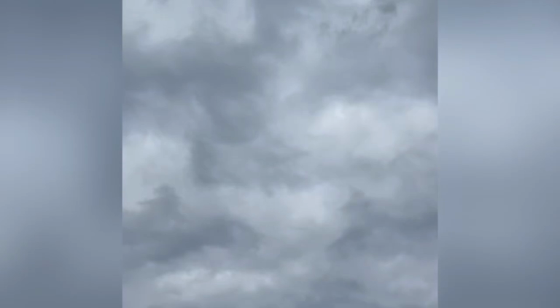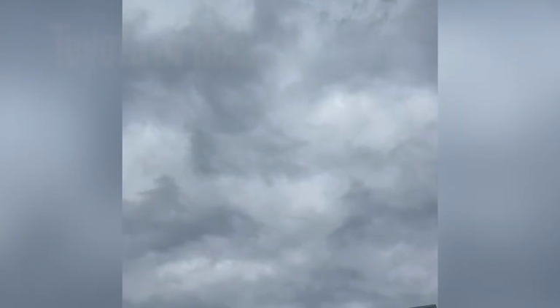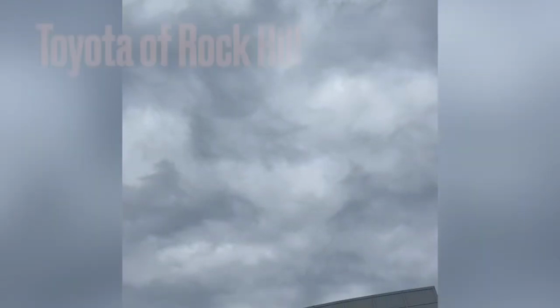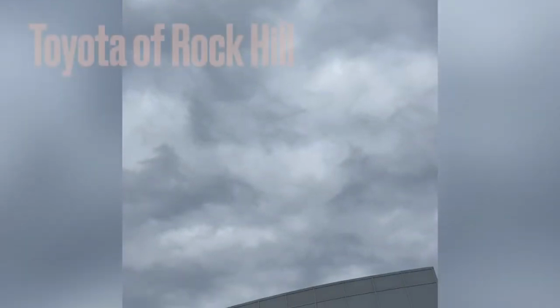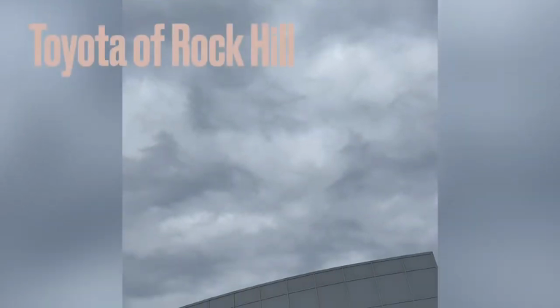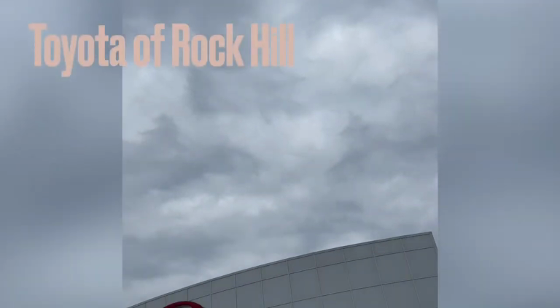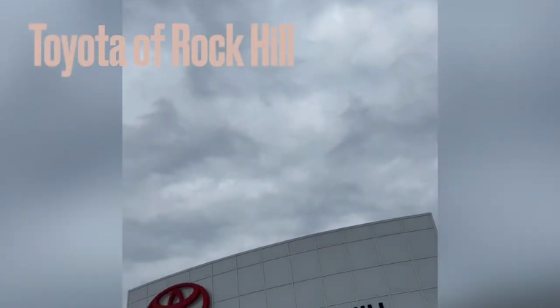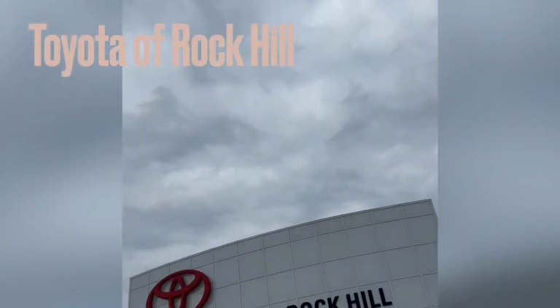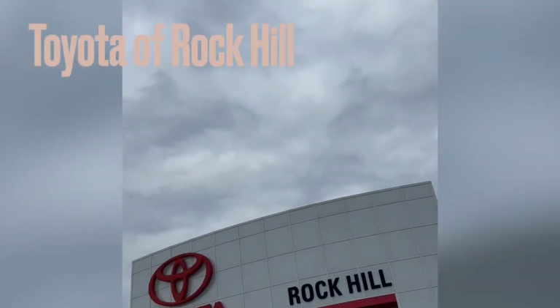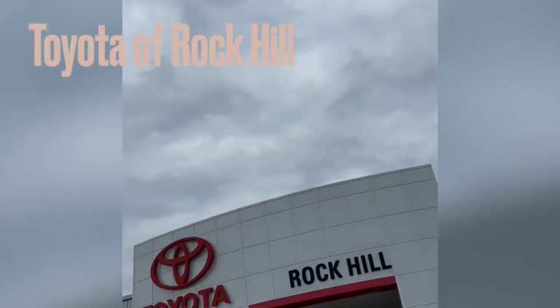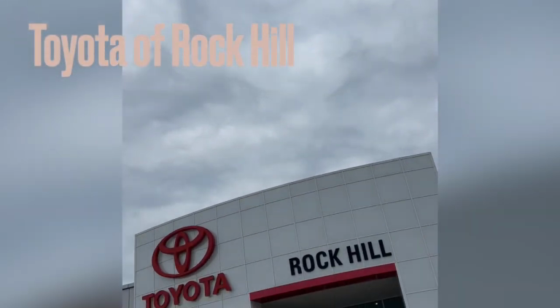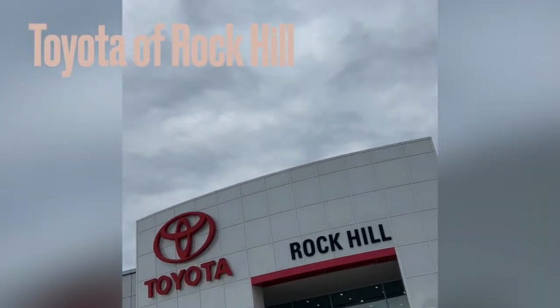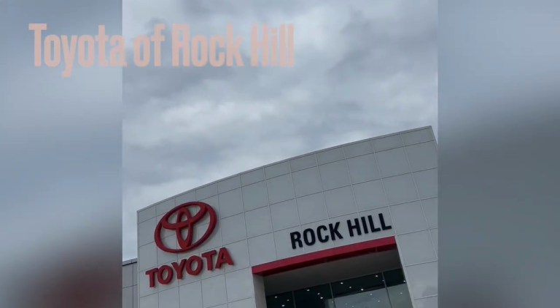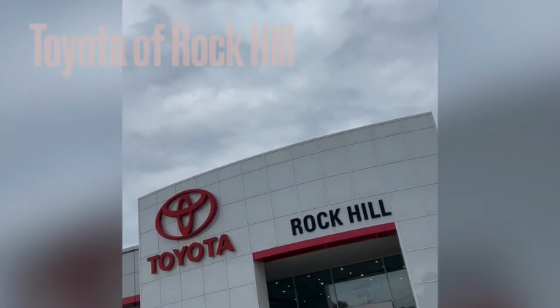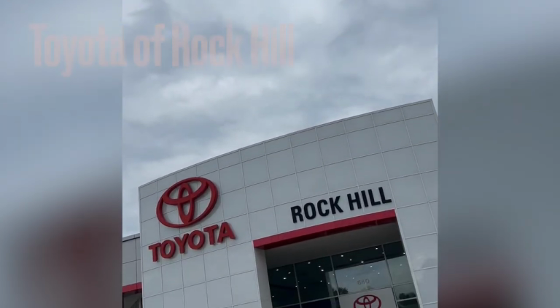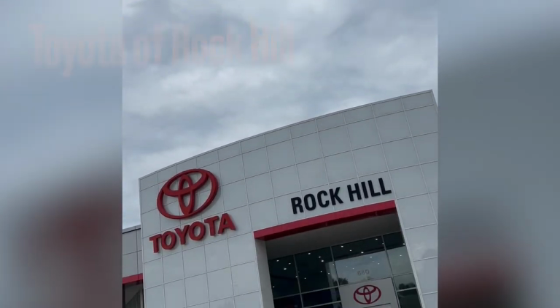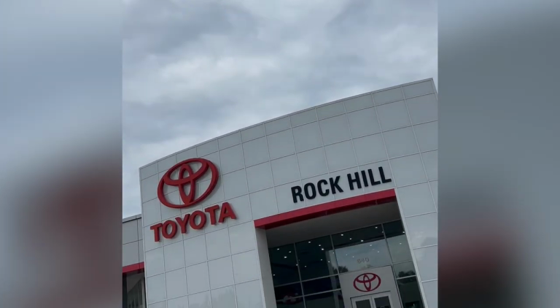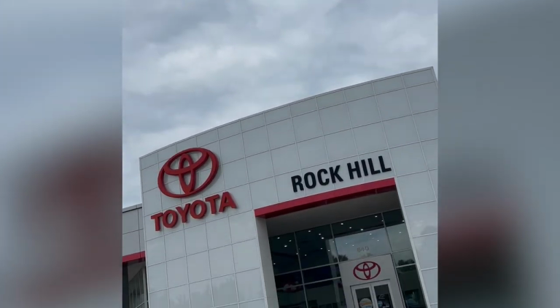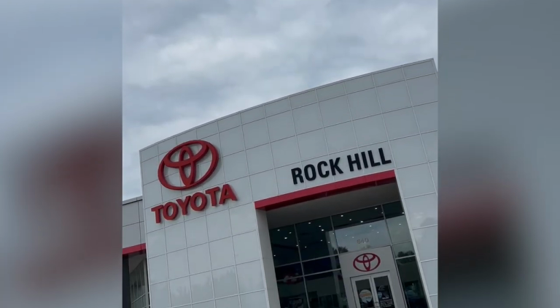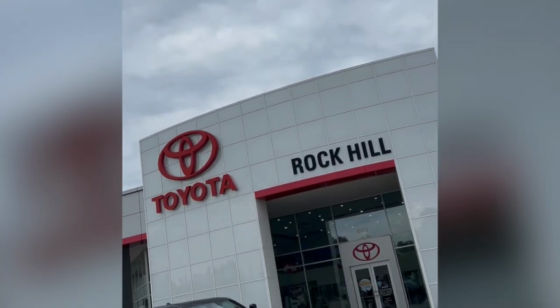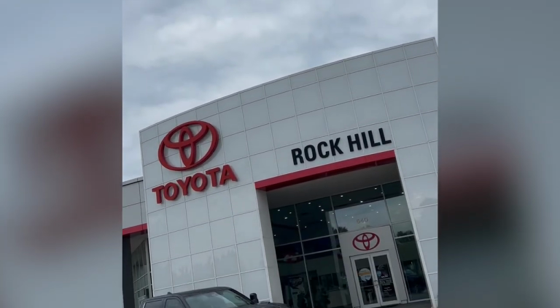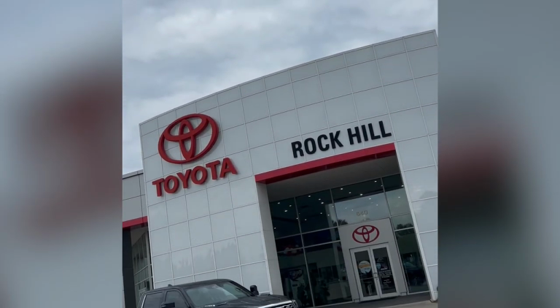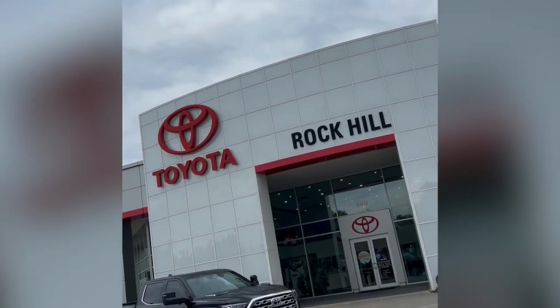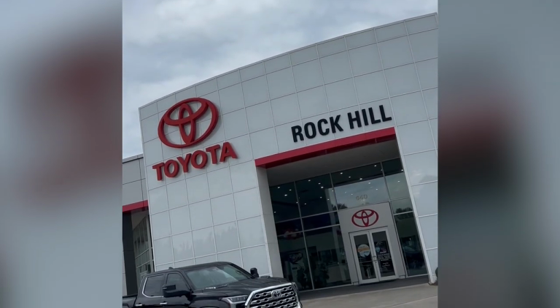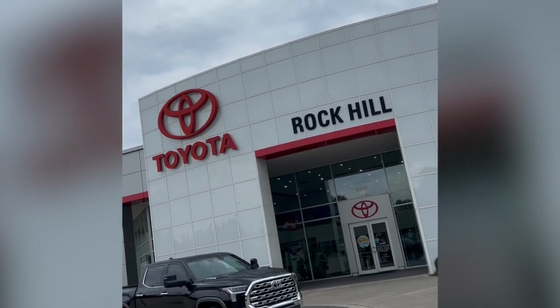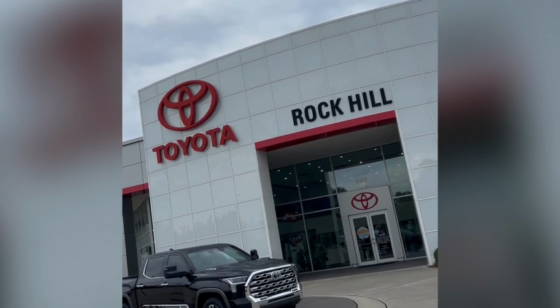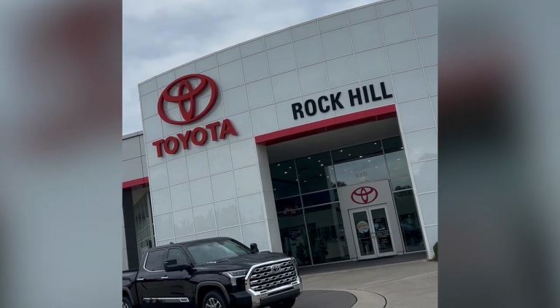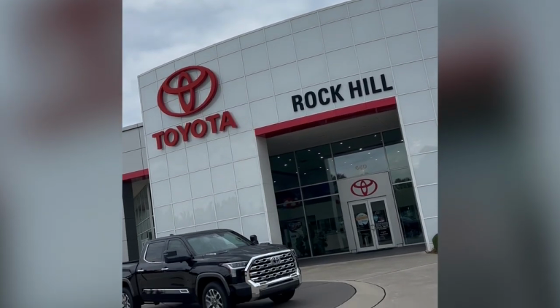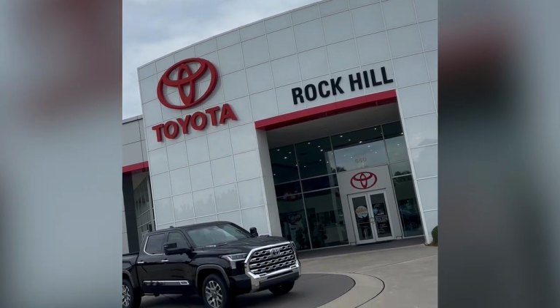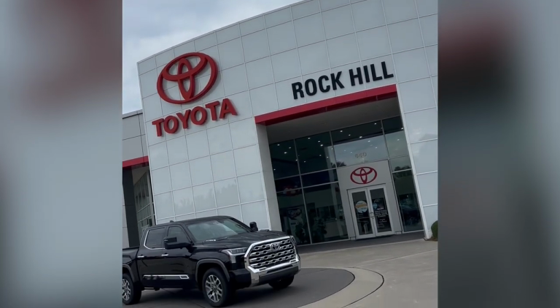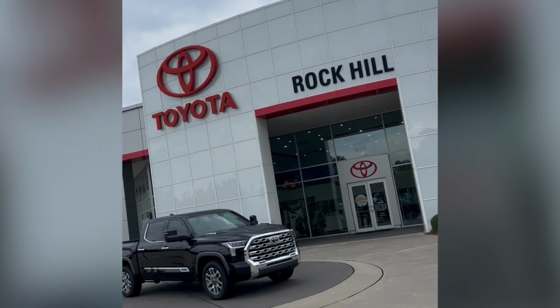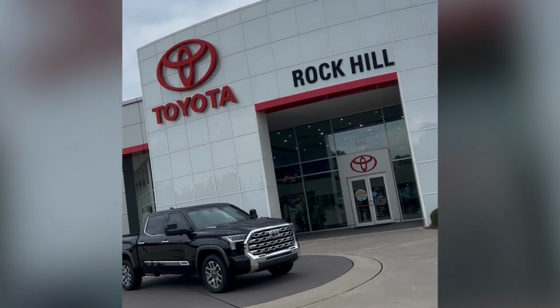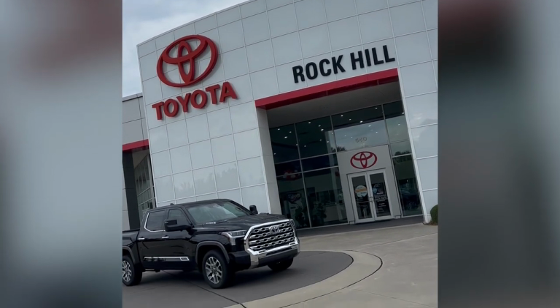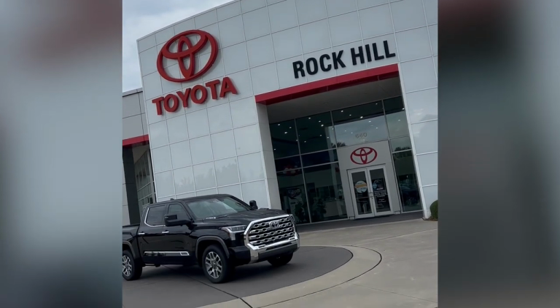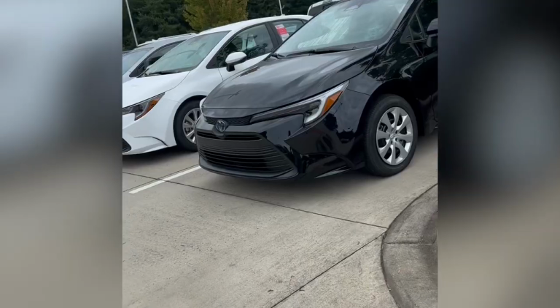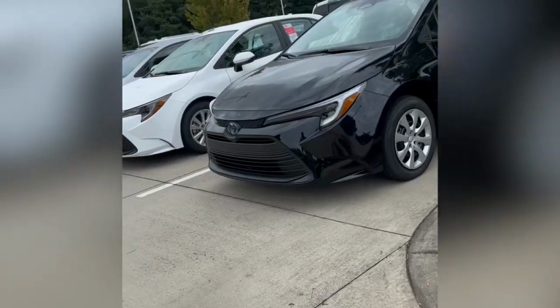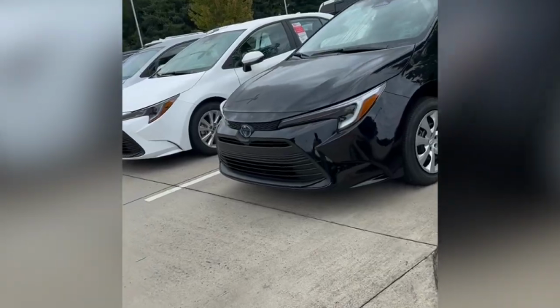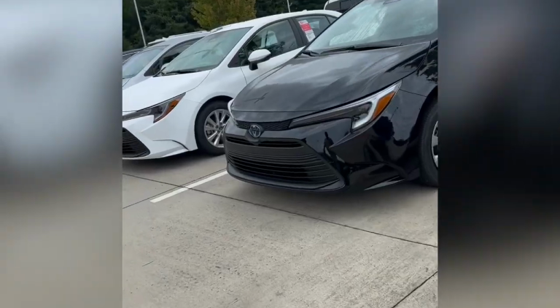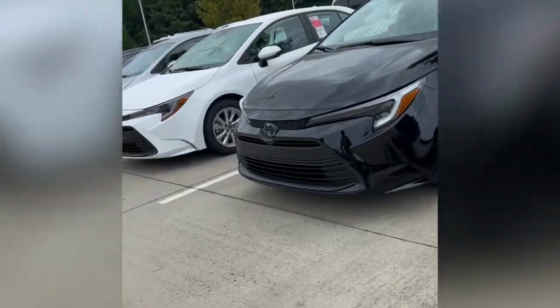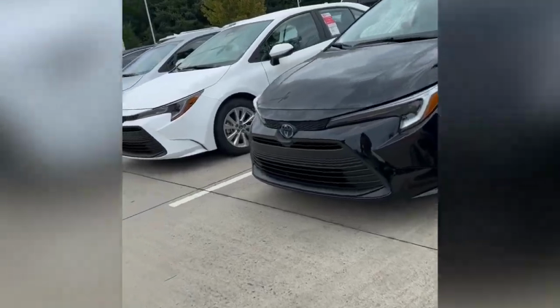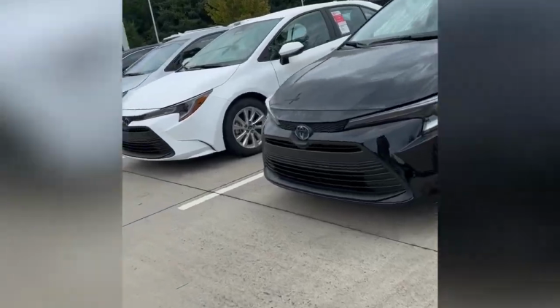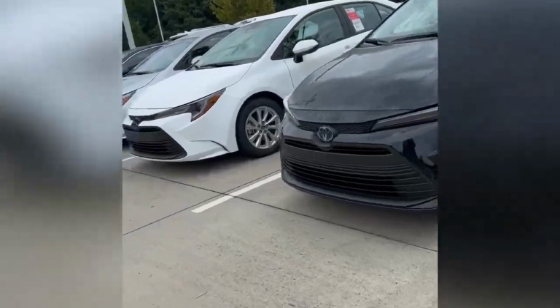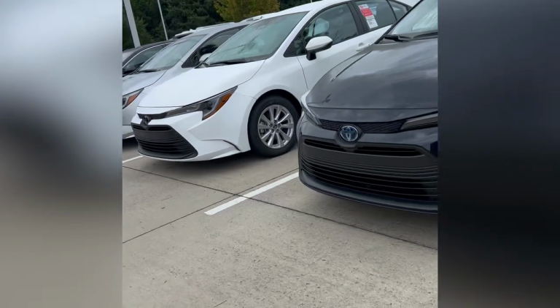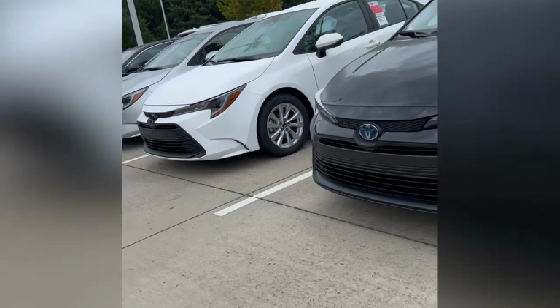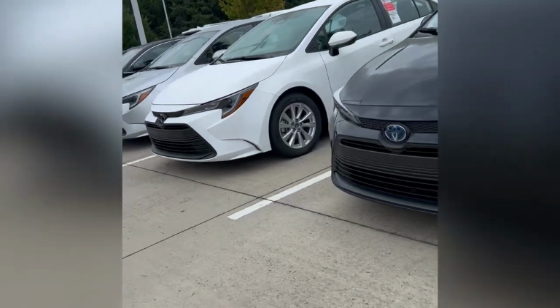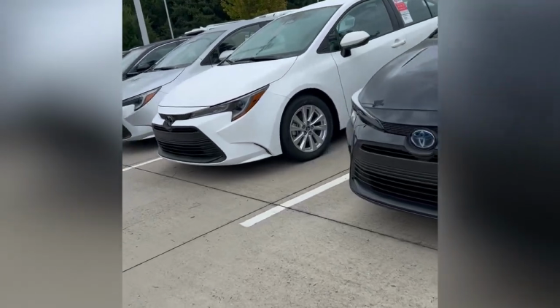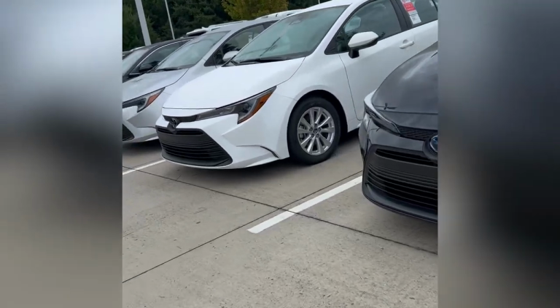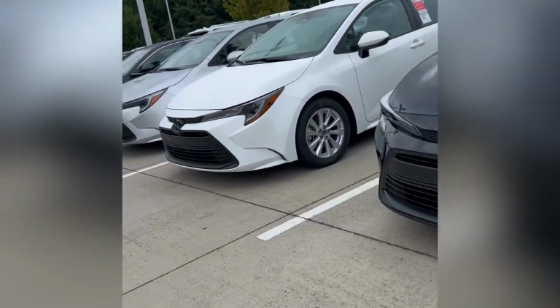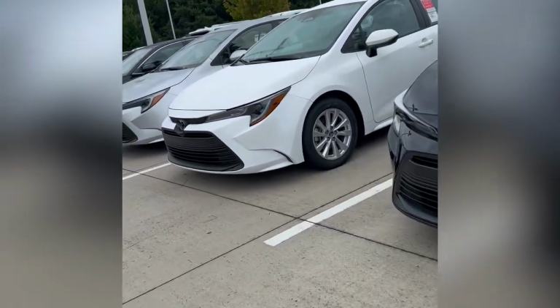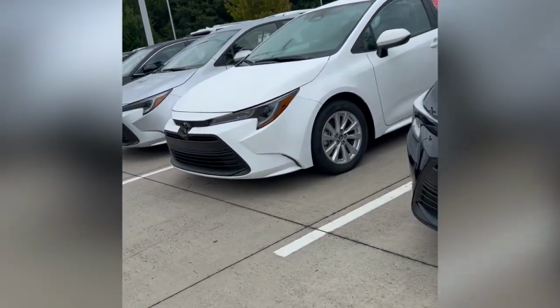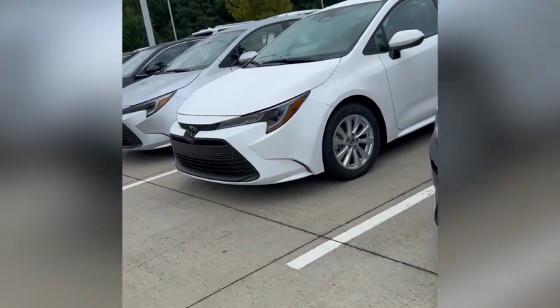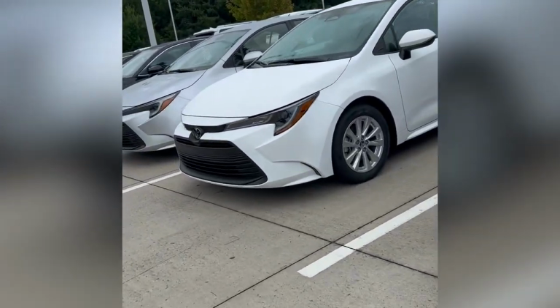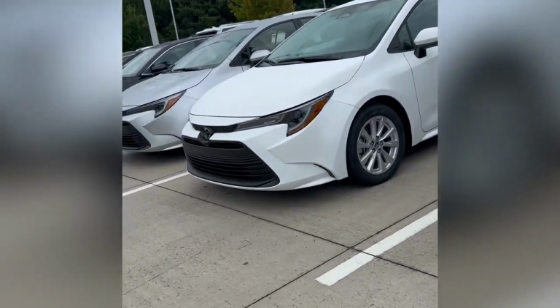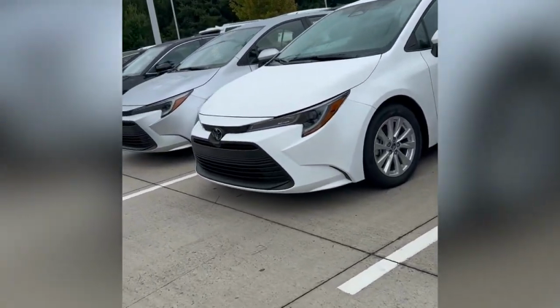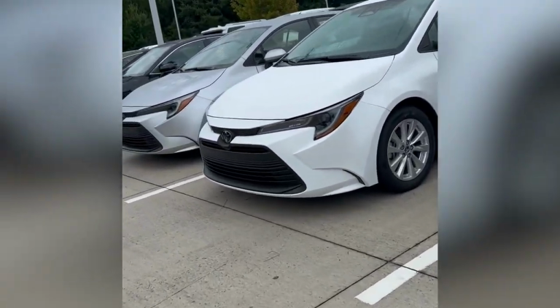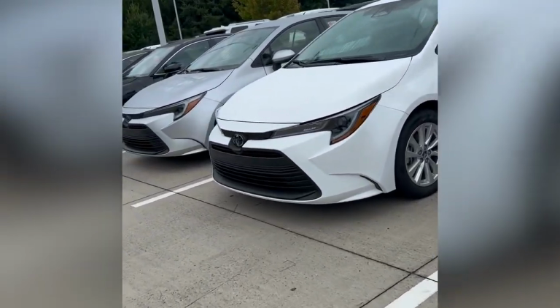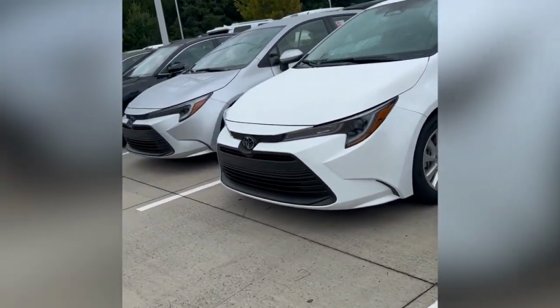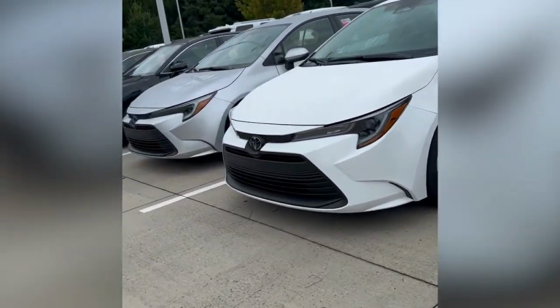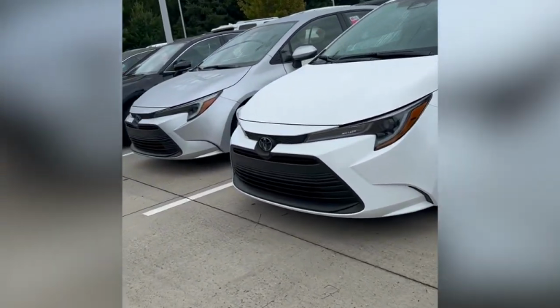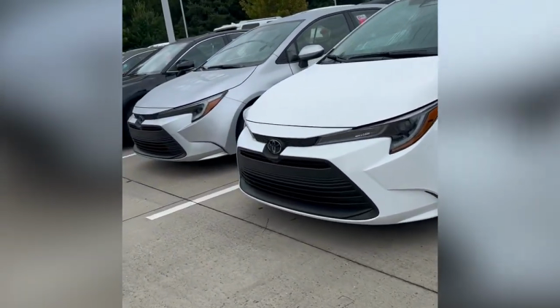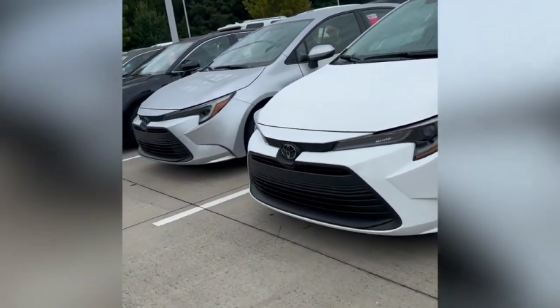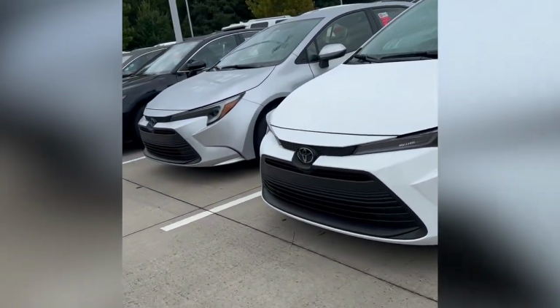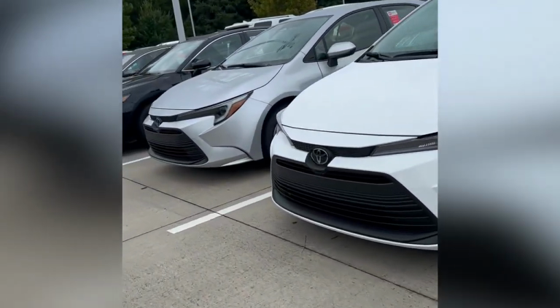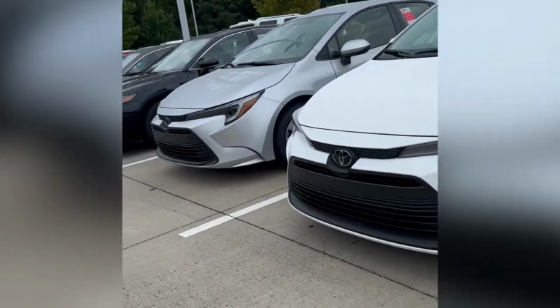Hello Toyota family, welcome to Toyota of Rock Hill. Take this journey with me to see all our brand new vehicles that we have on our lot today.